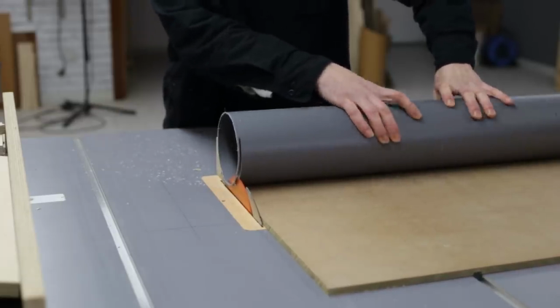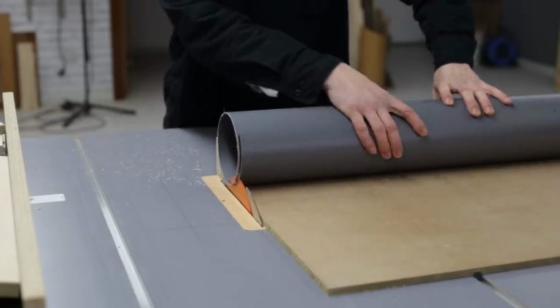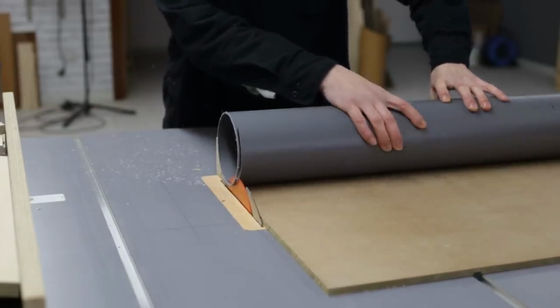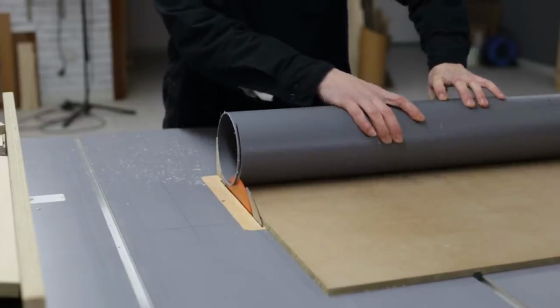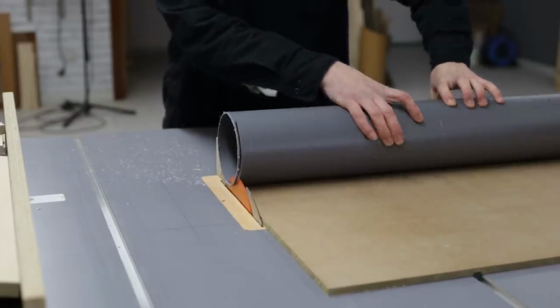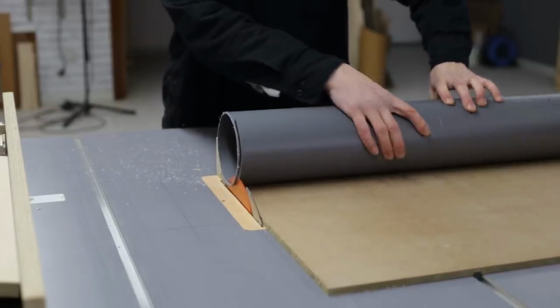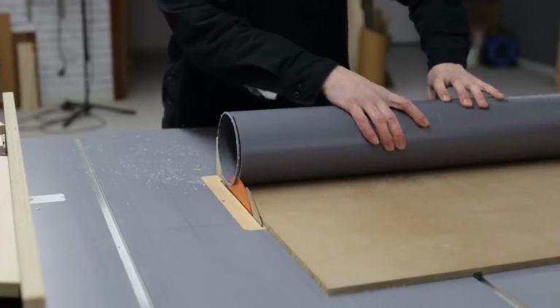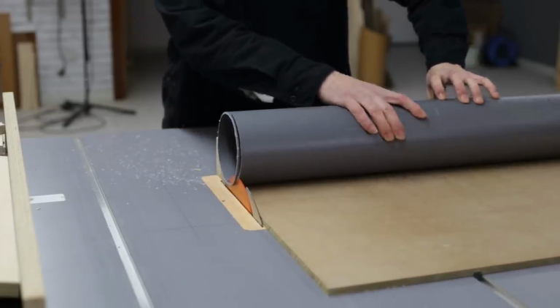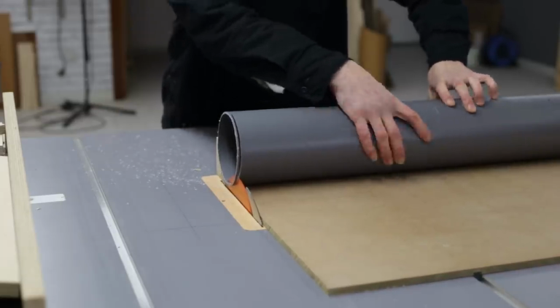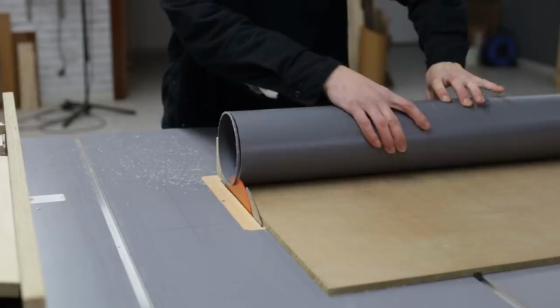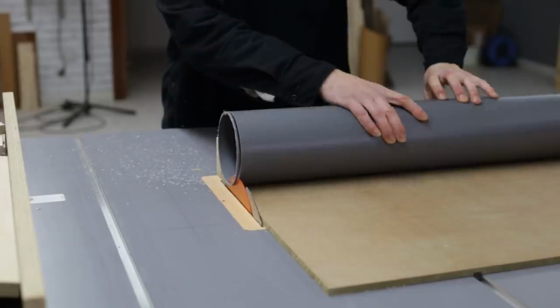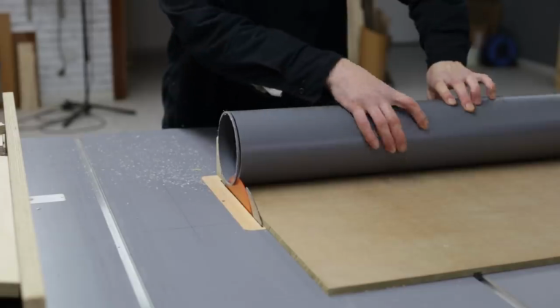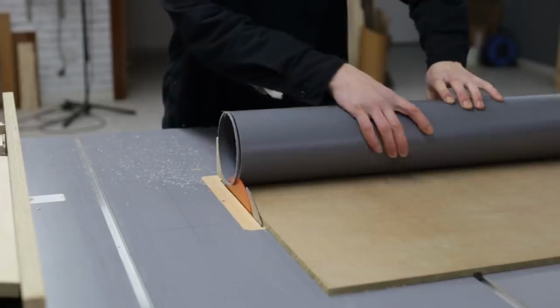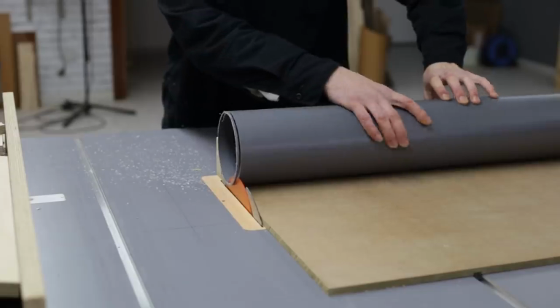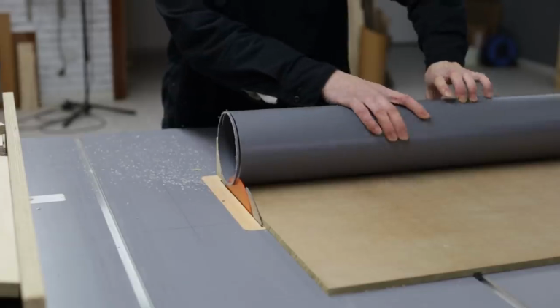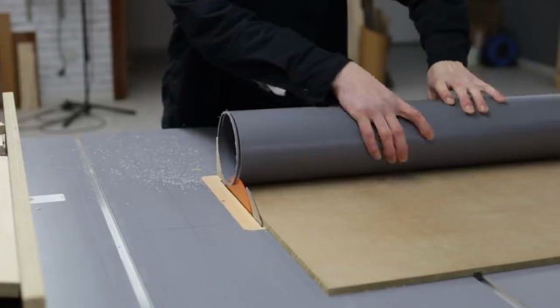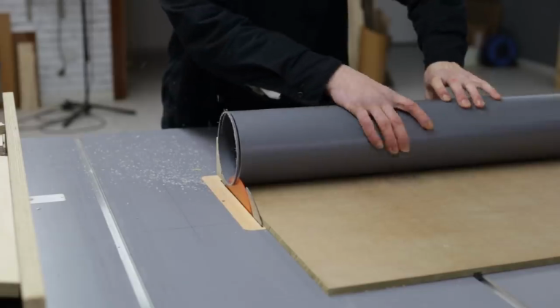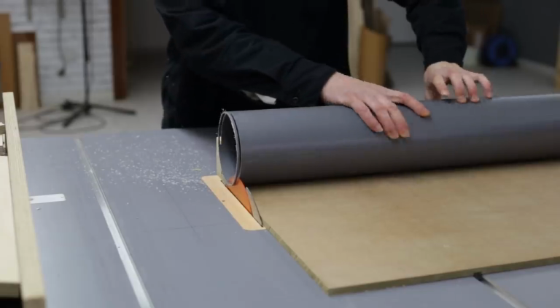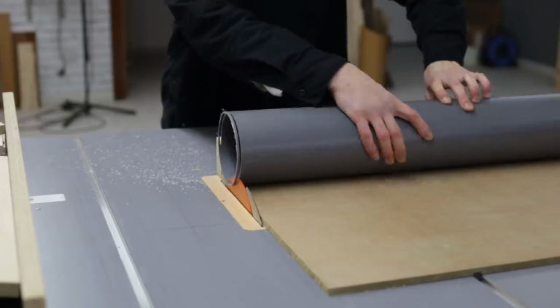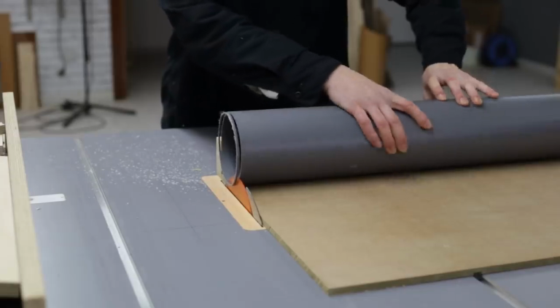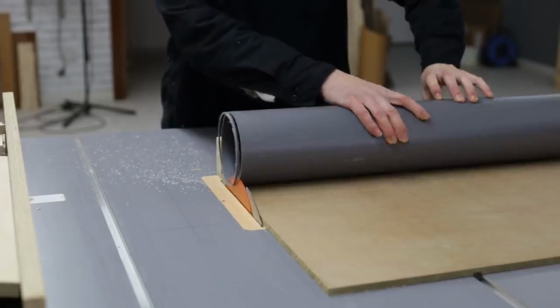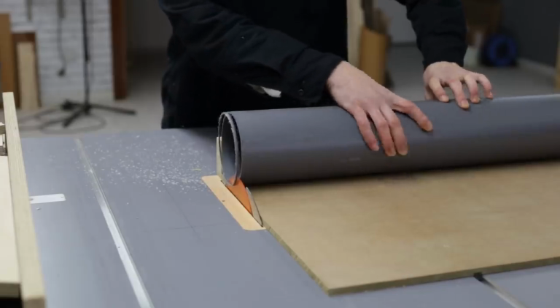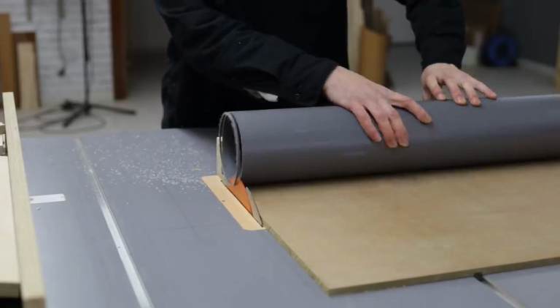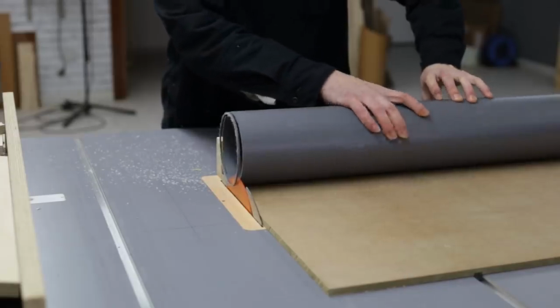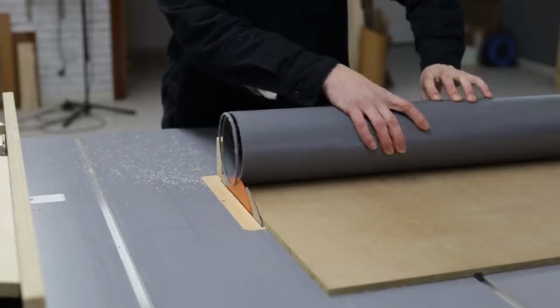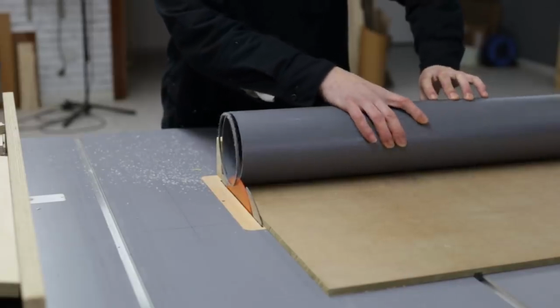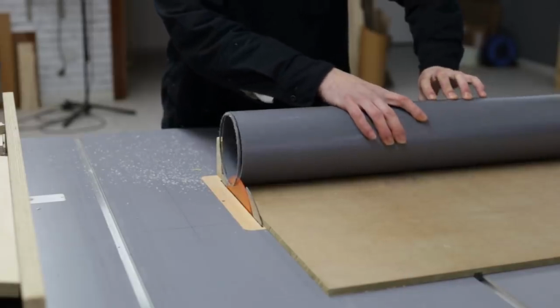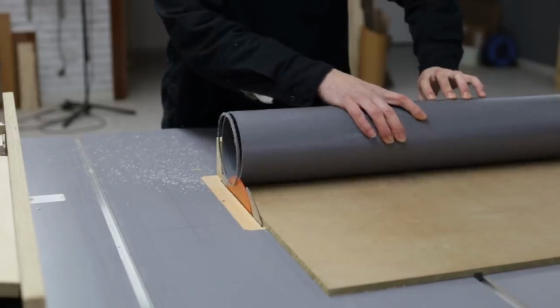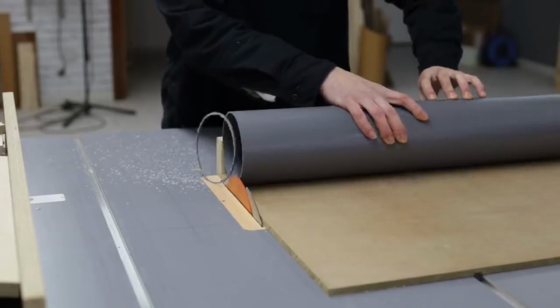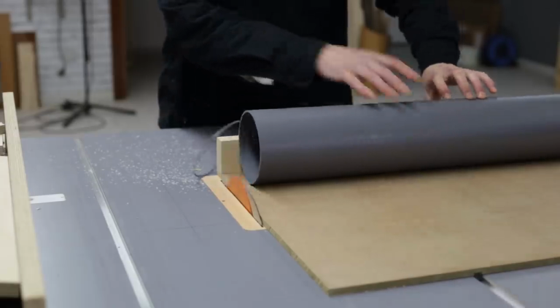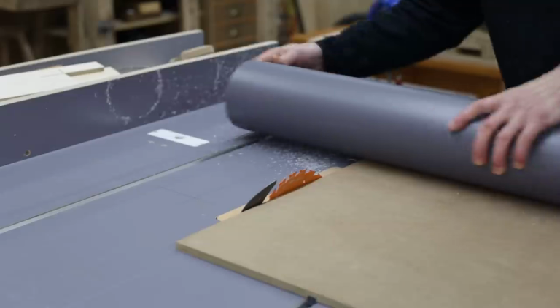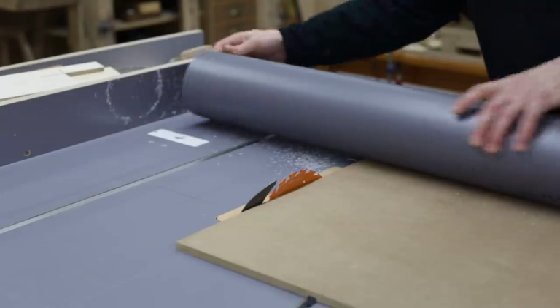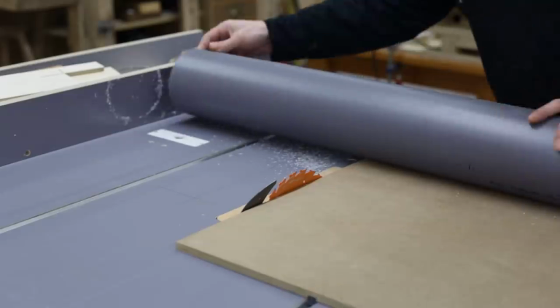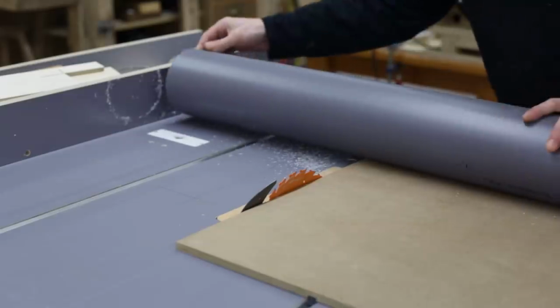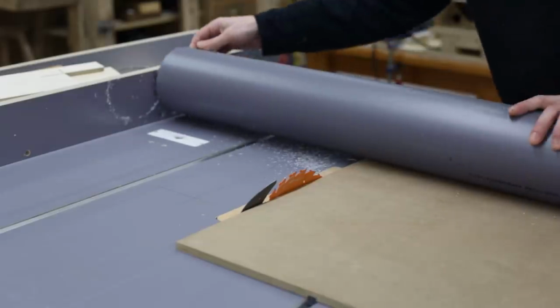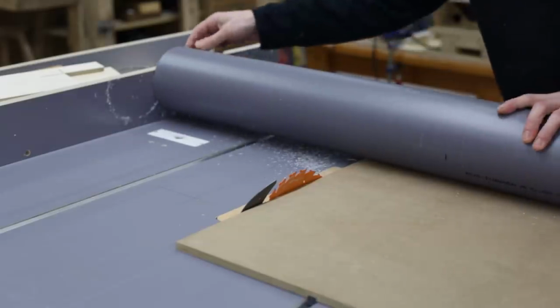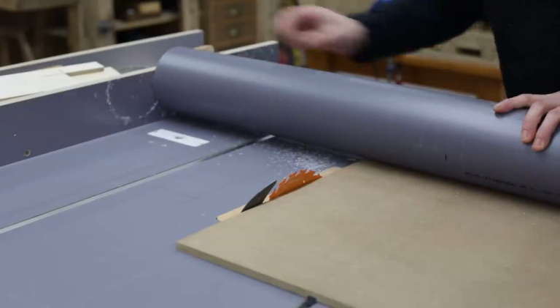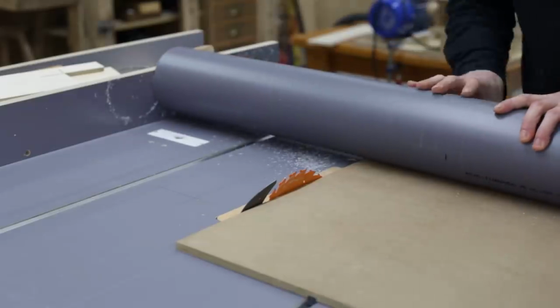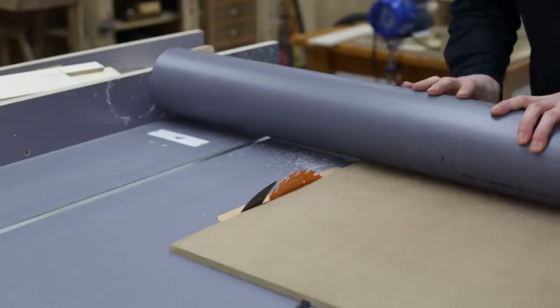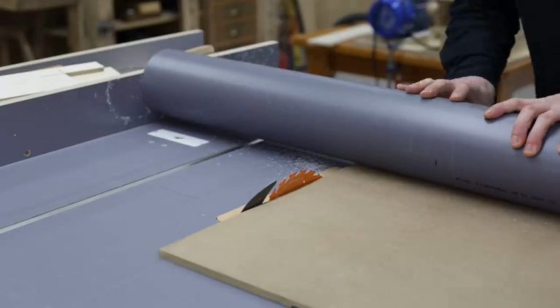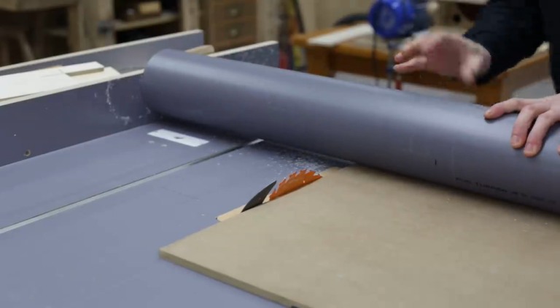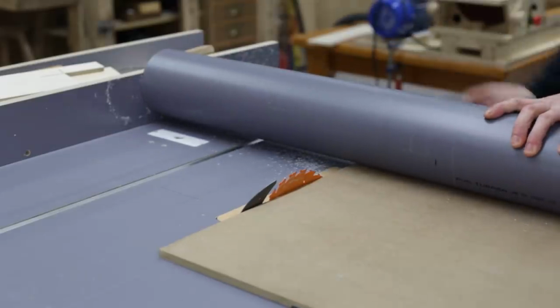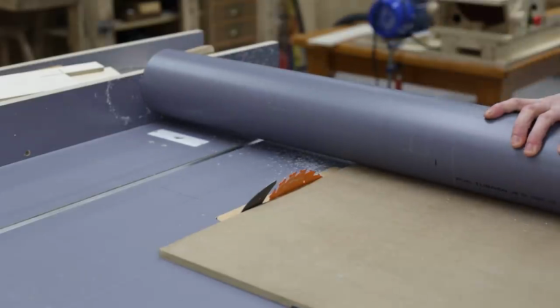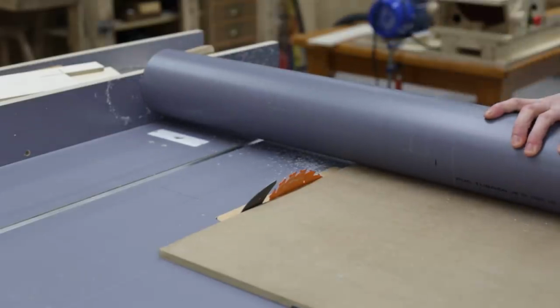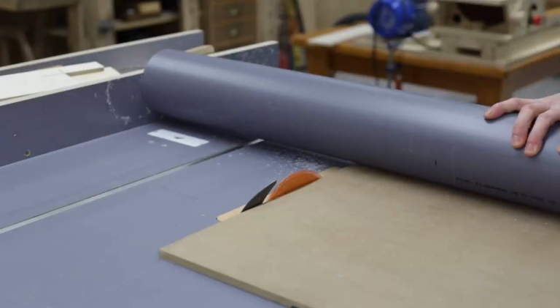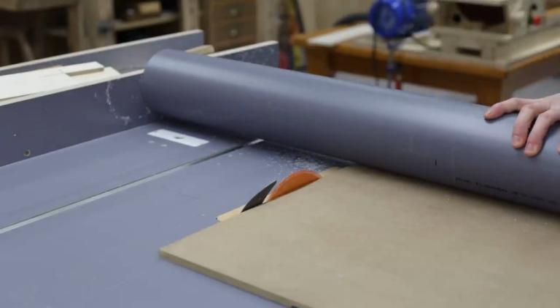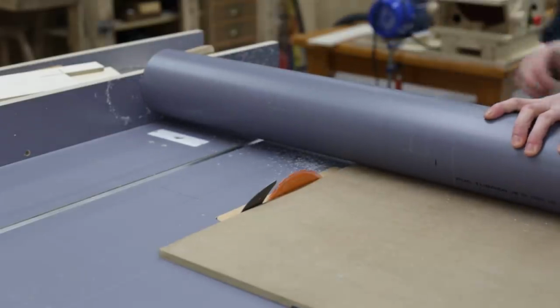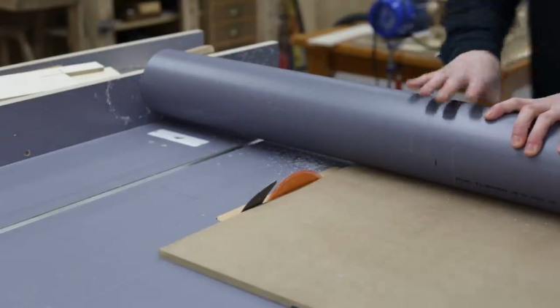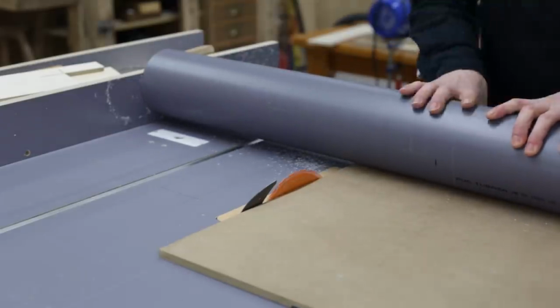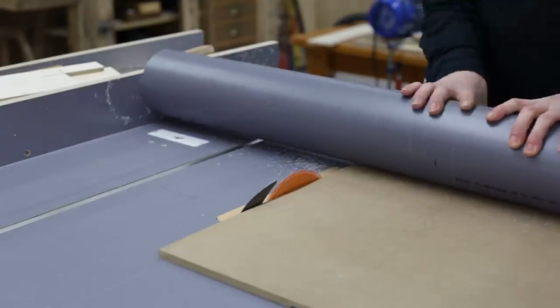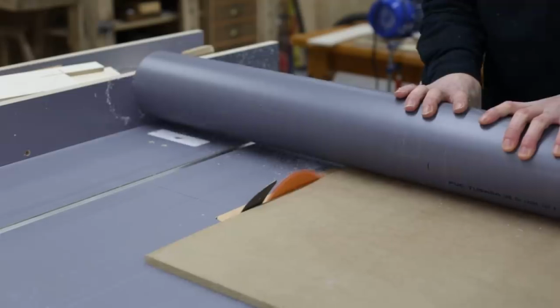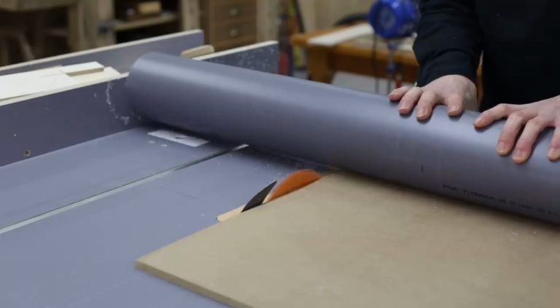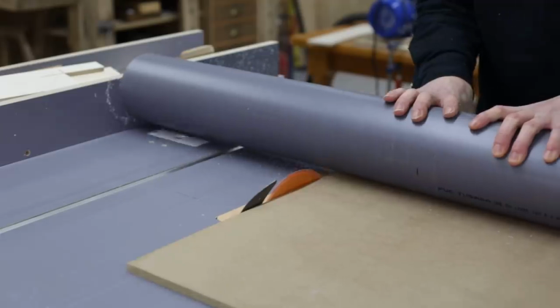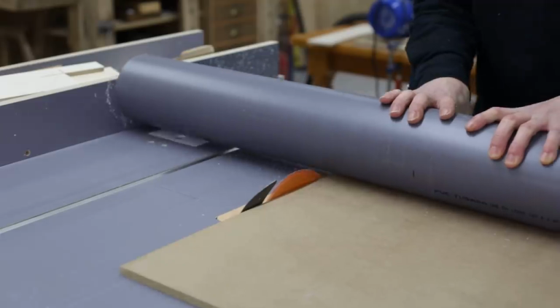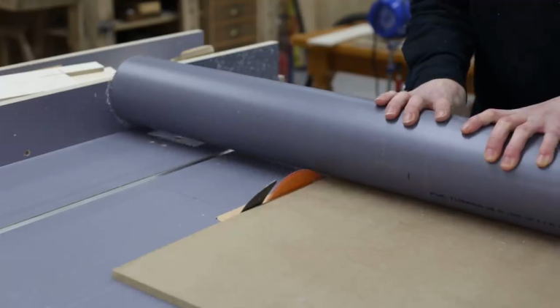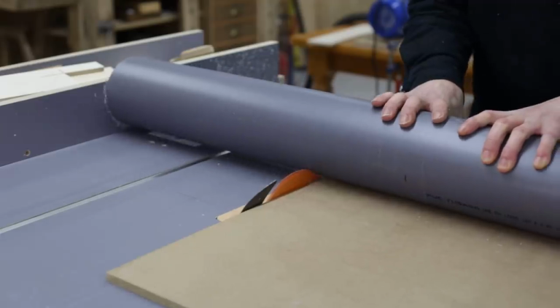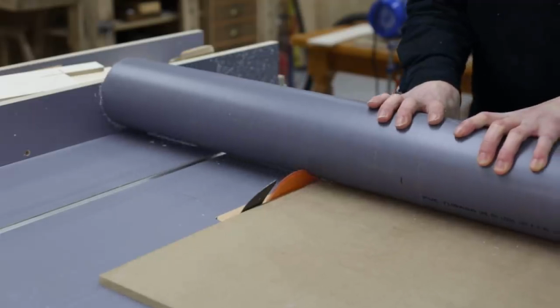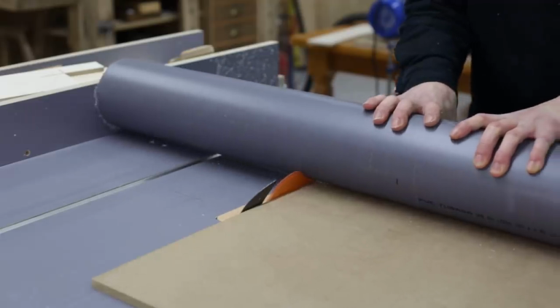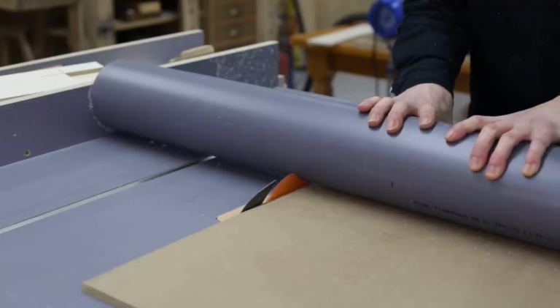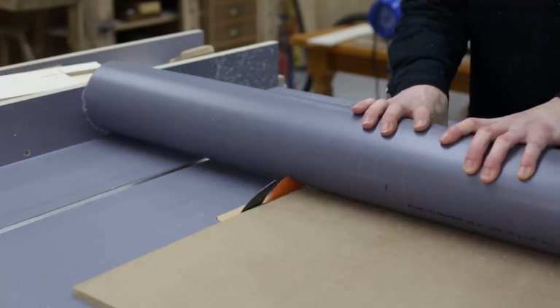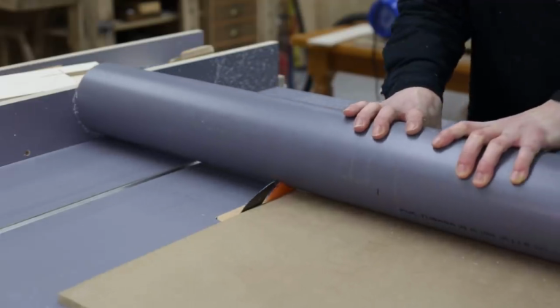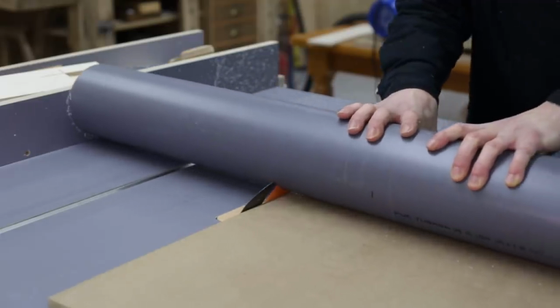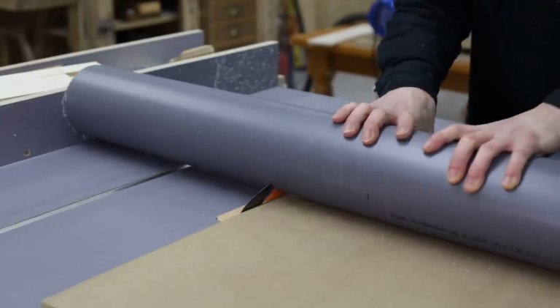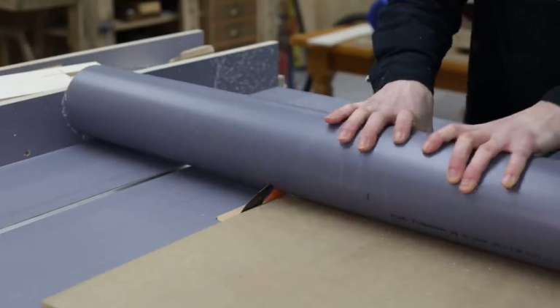As you can see, I'll use this PVC pipe for that purpose. I'll cut it lengthwise like this, so that I can insert it in the sanding drum.